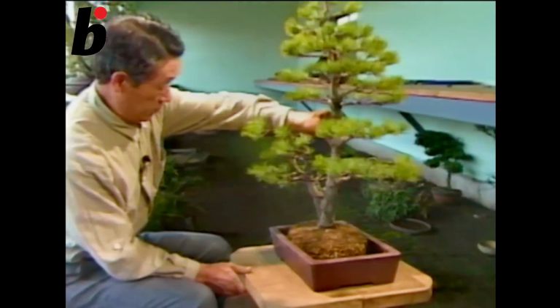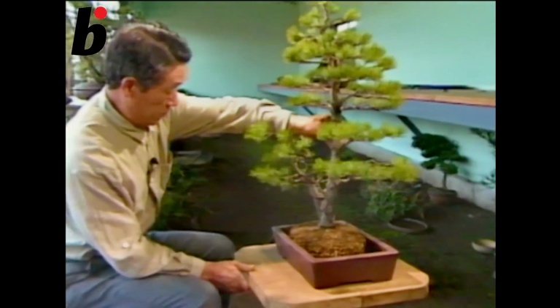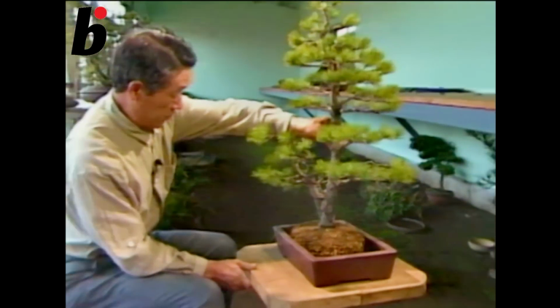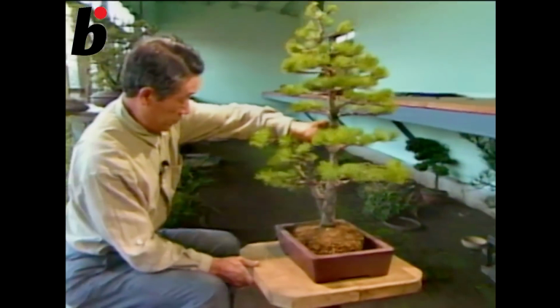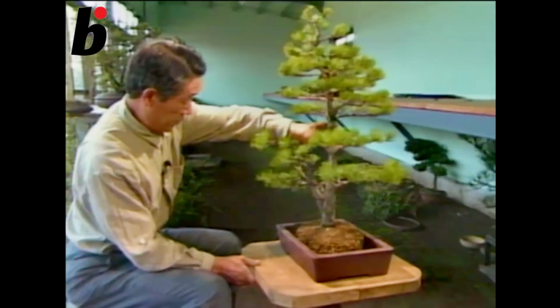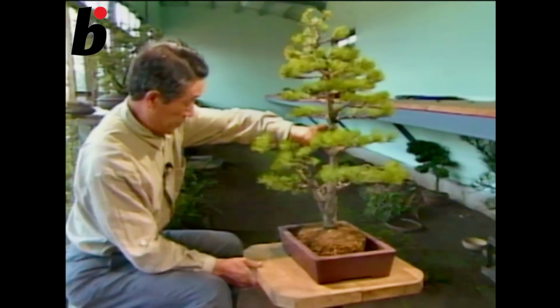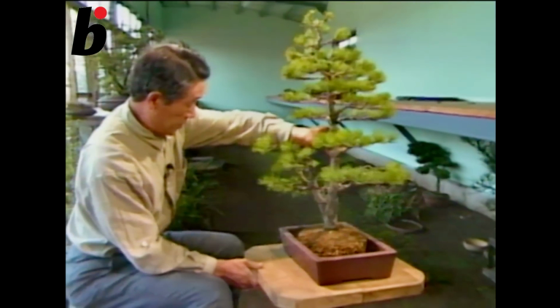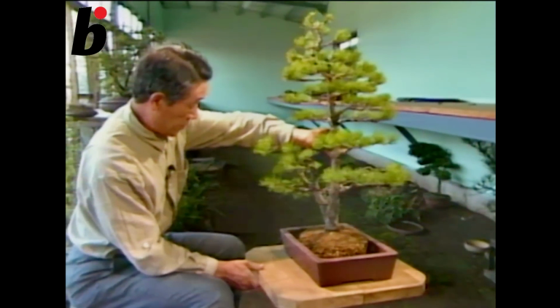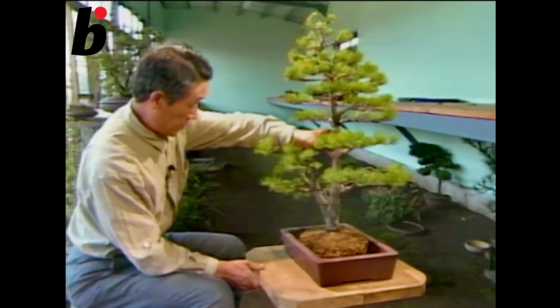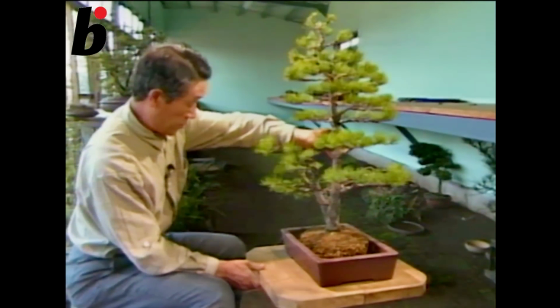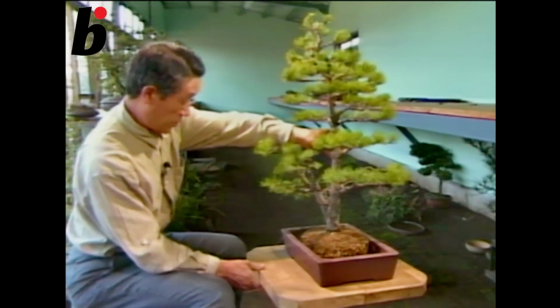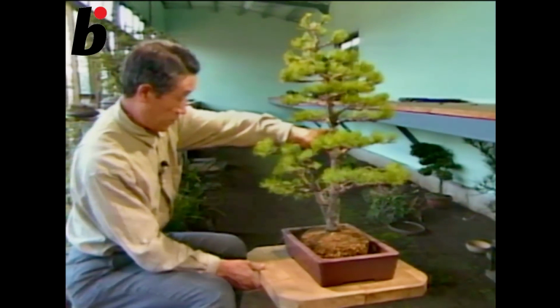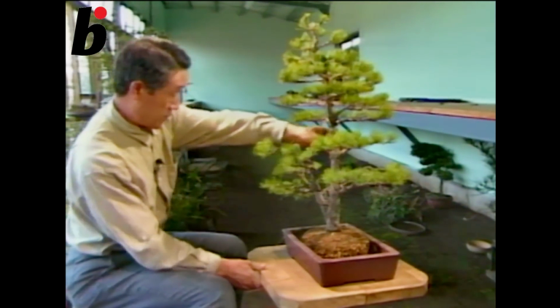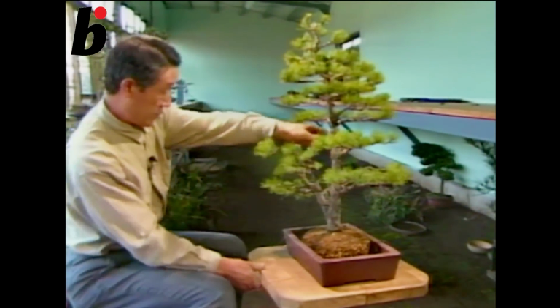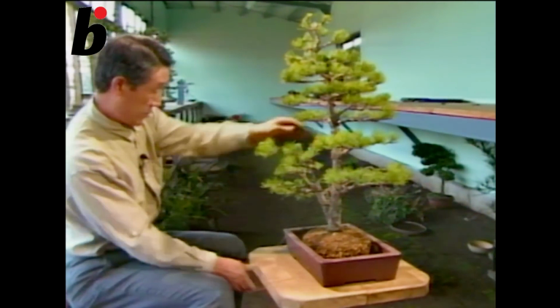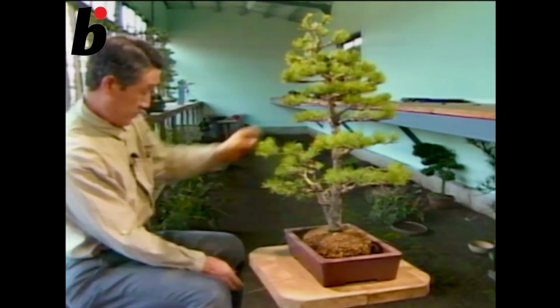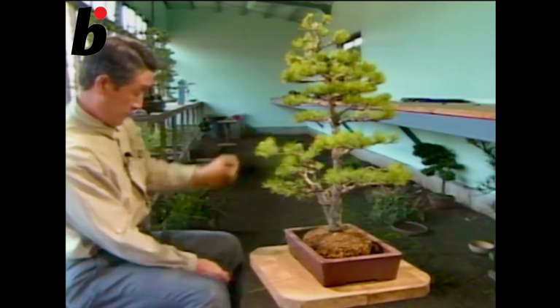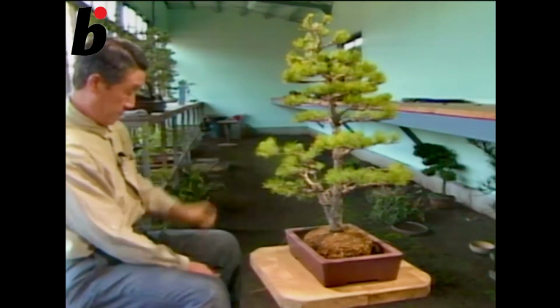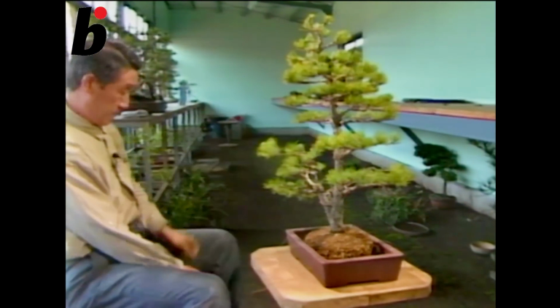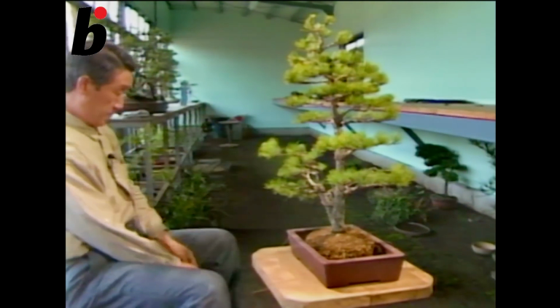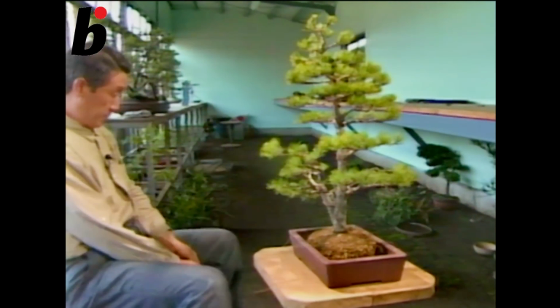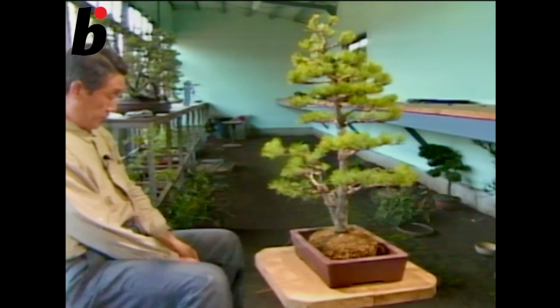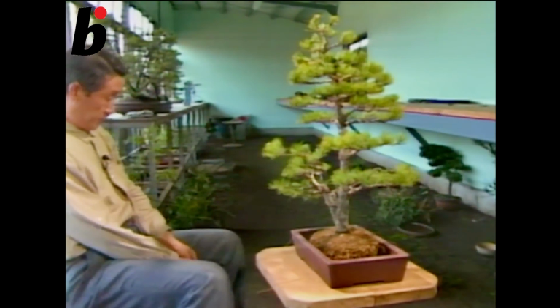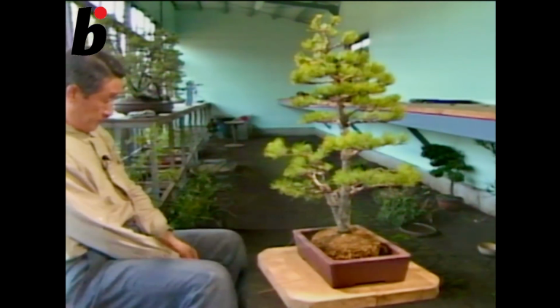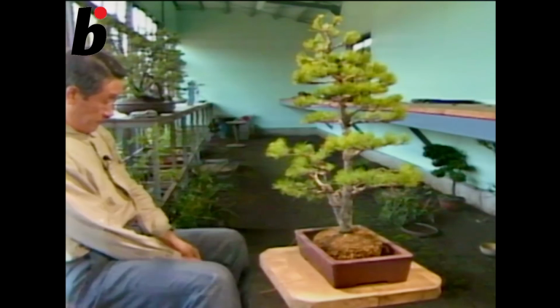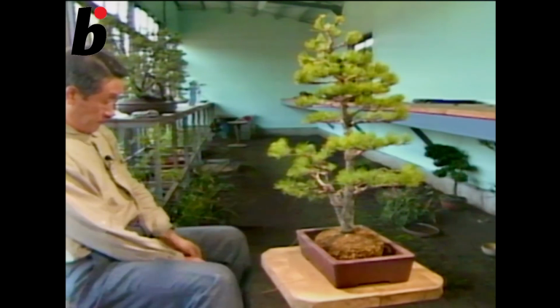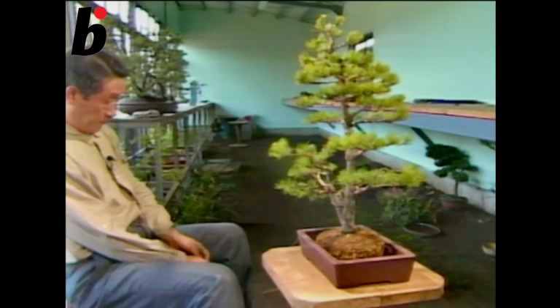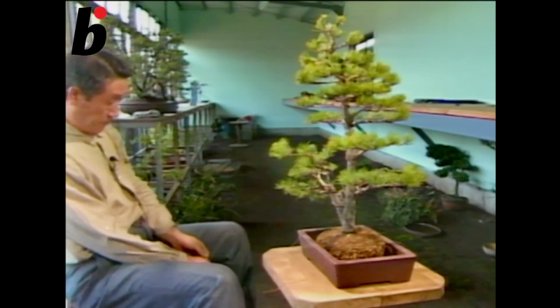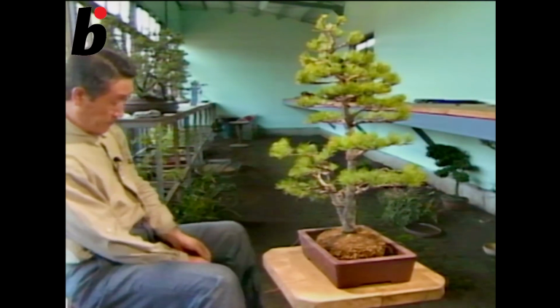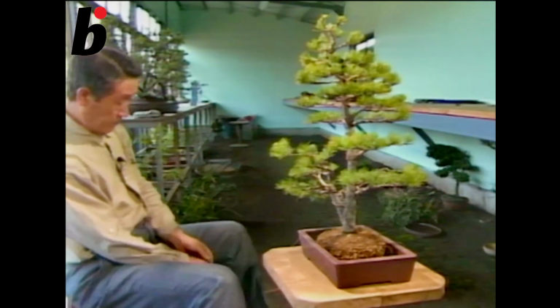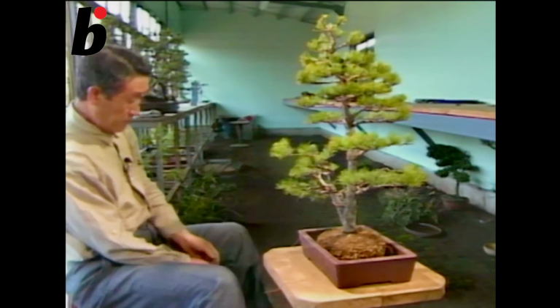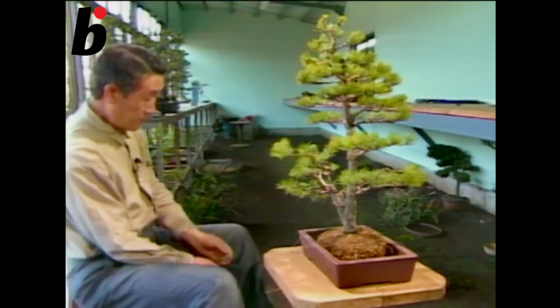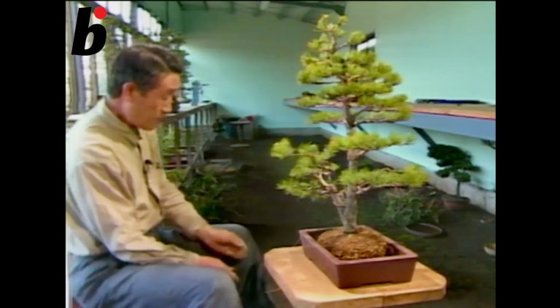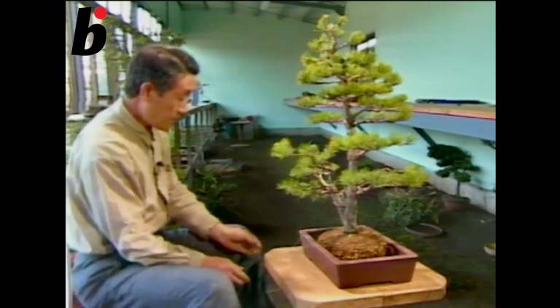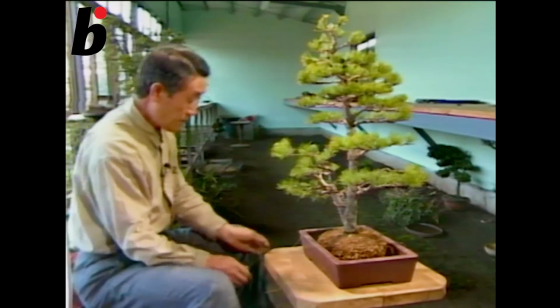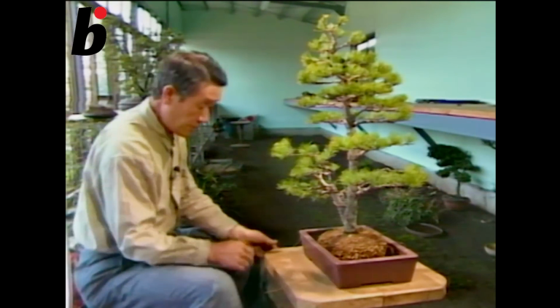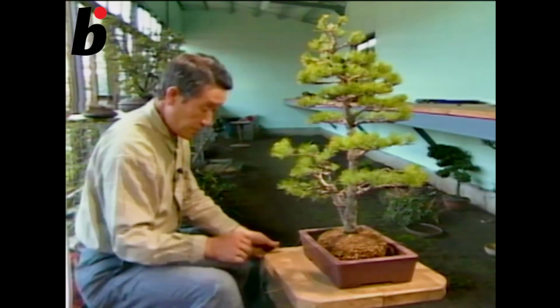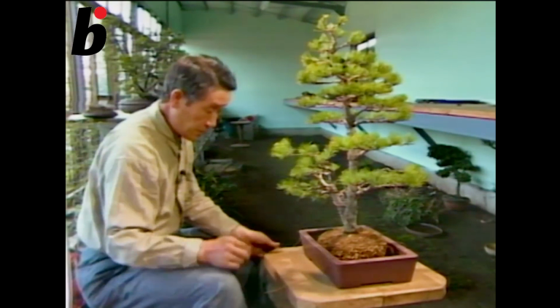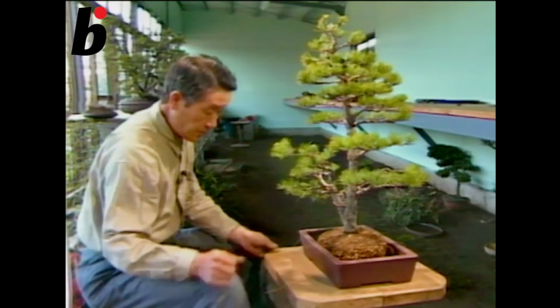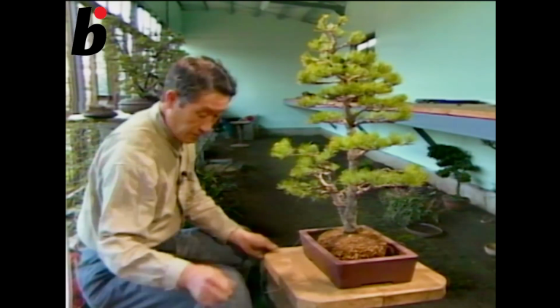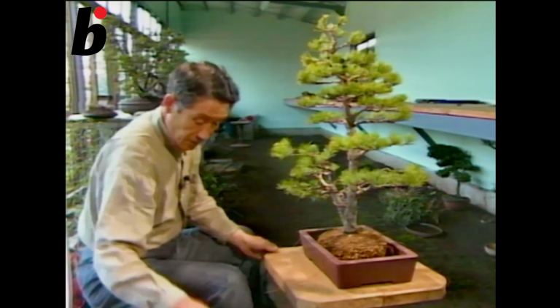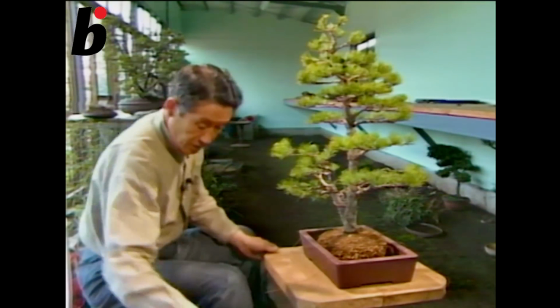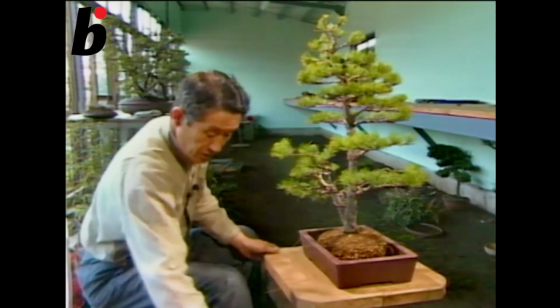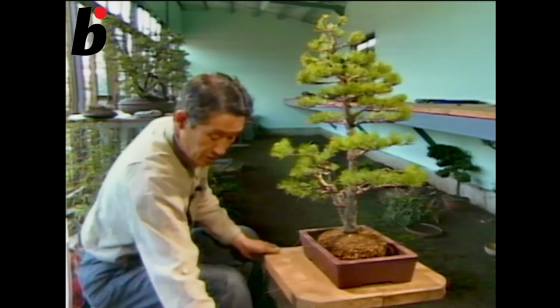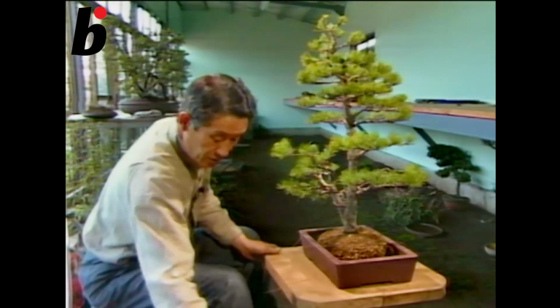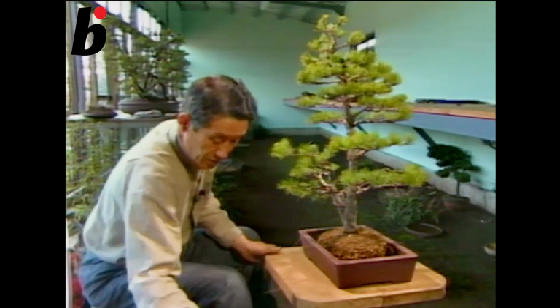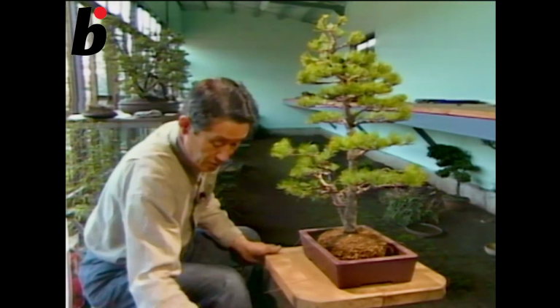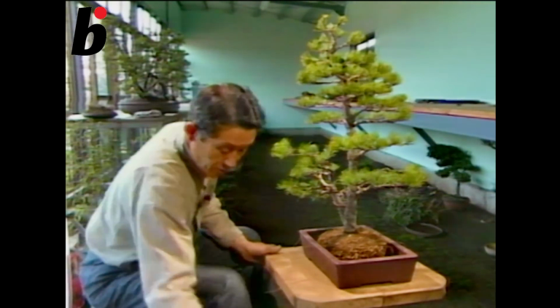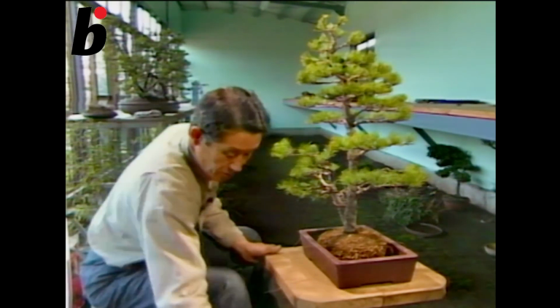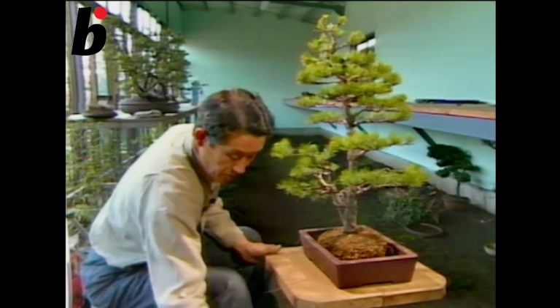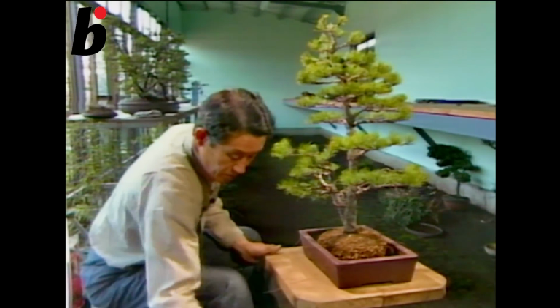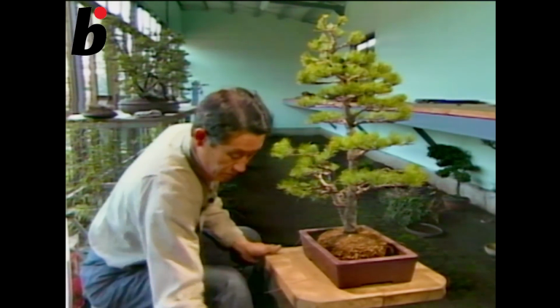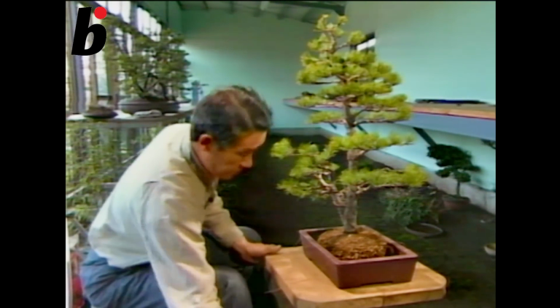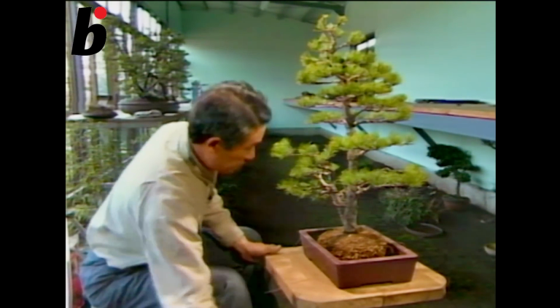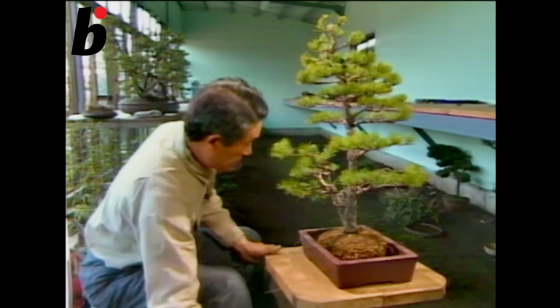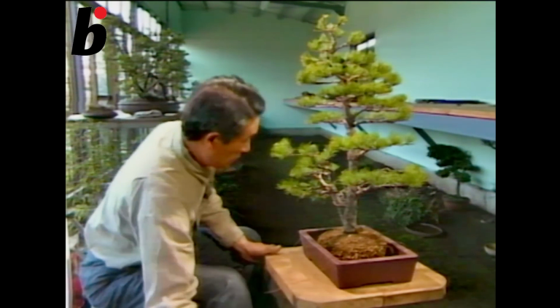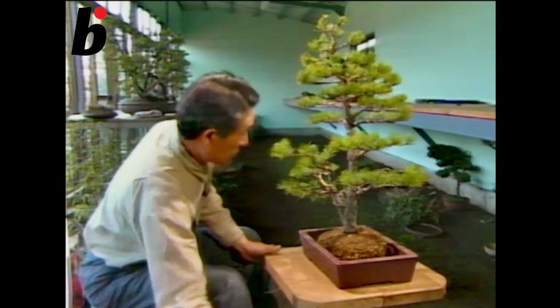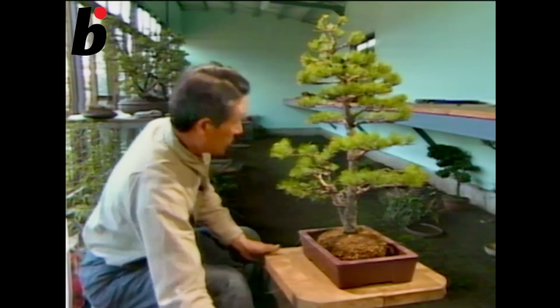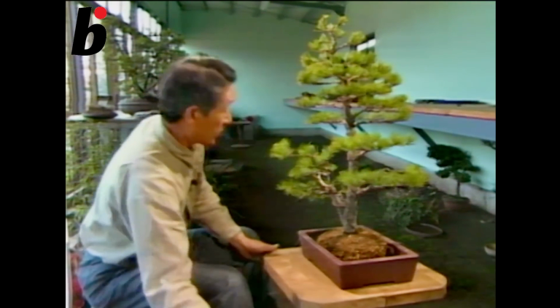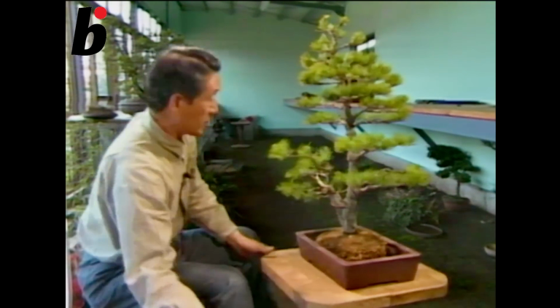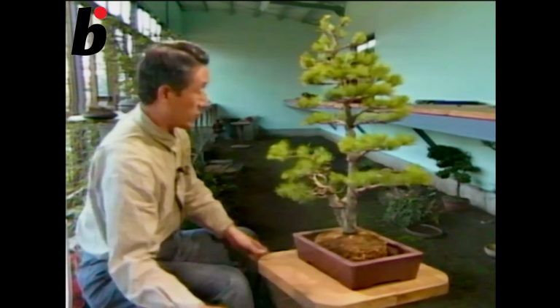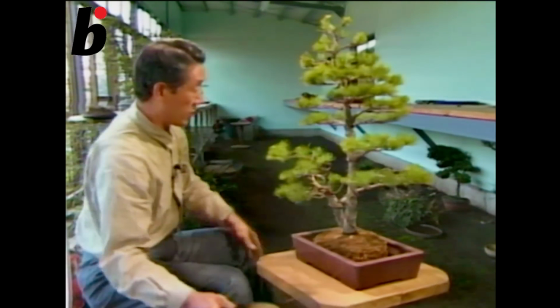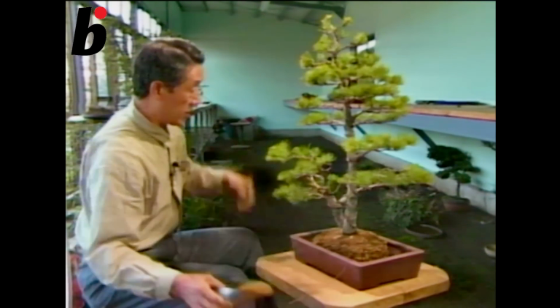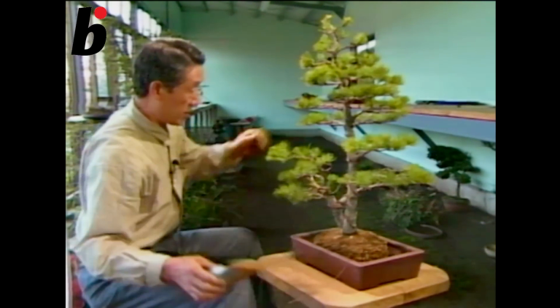This tree was arranged so that the left side is a little bit higher. So let's put a little bit more soil here.